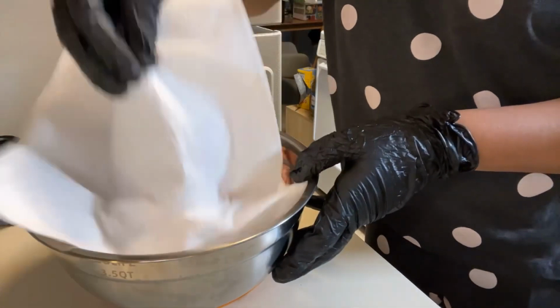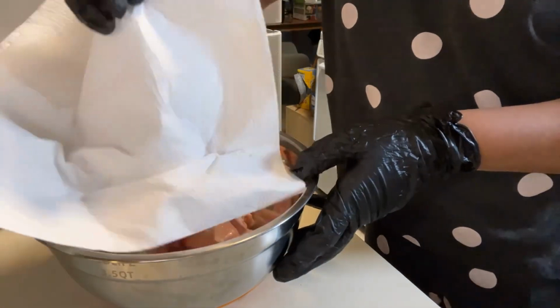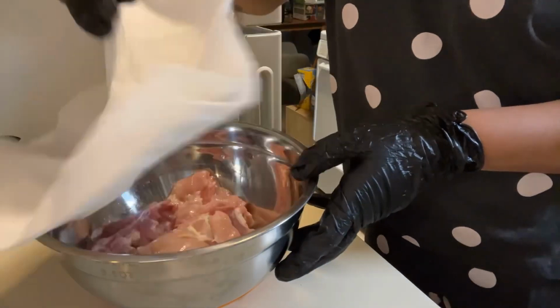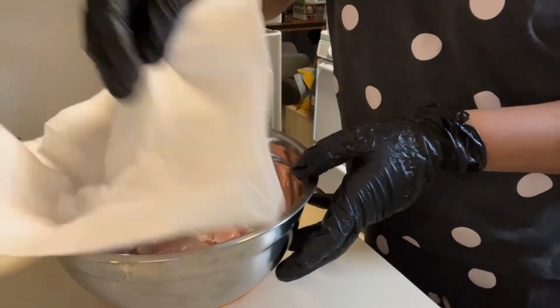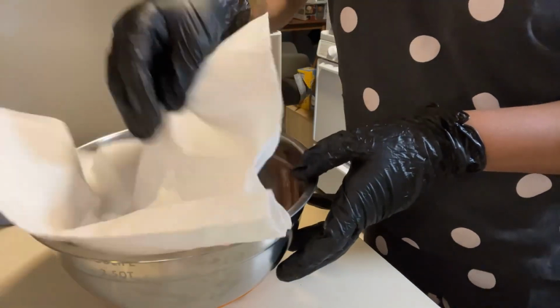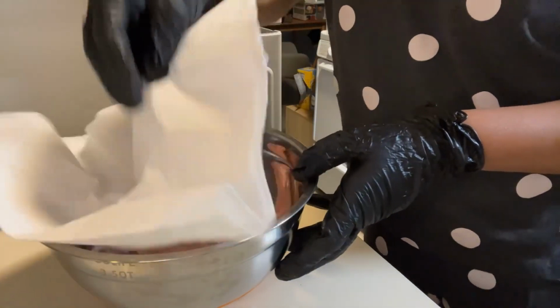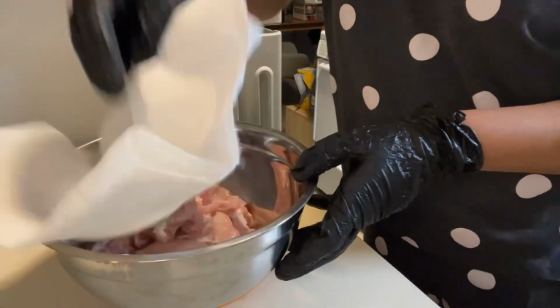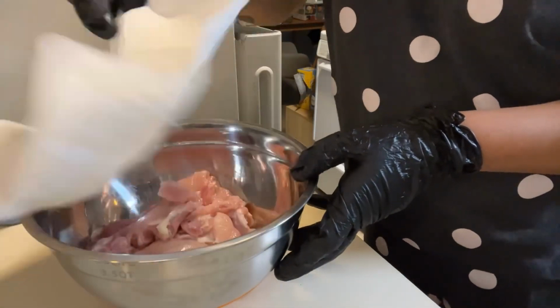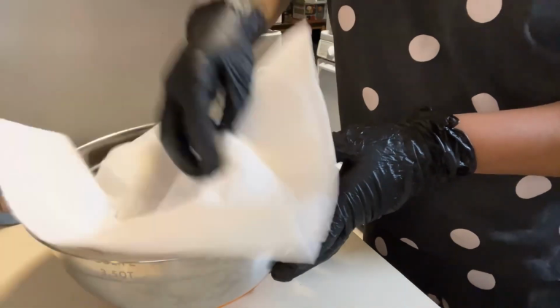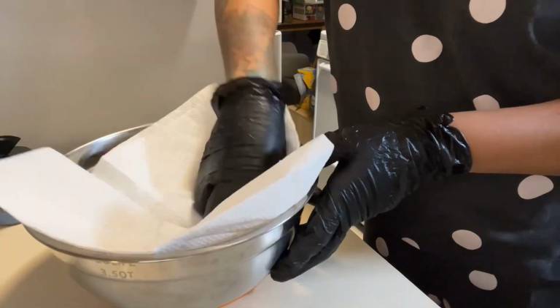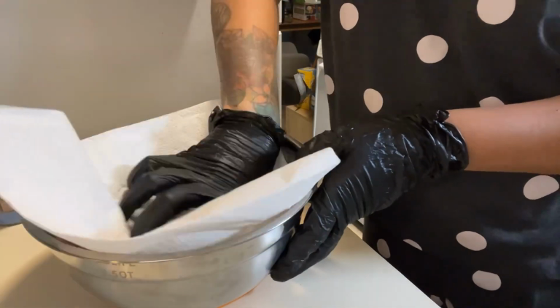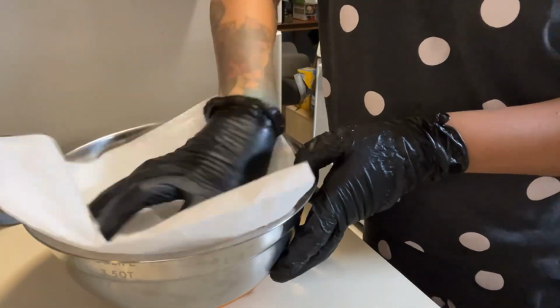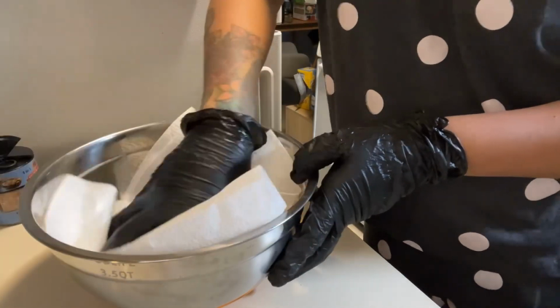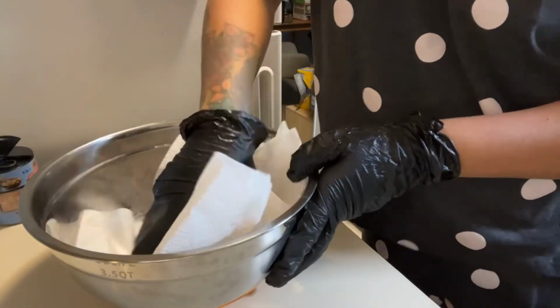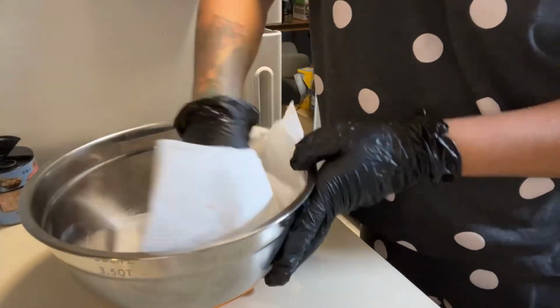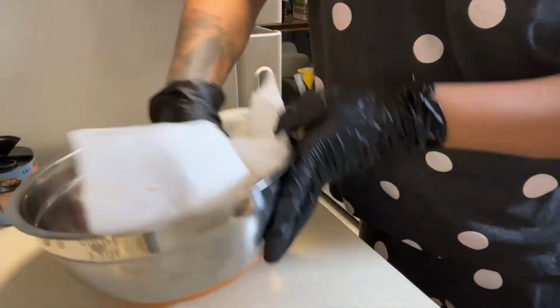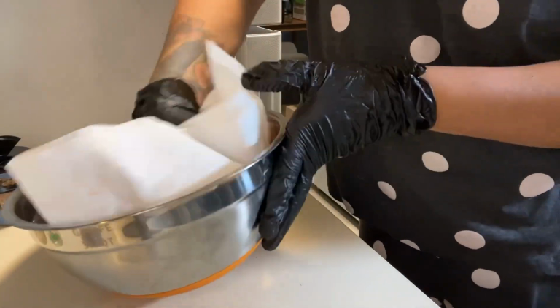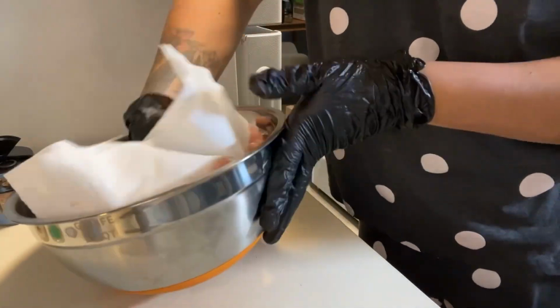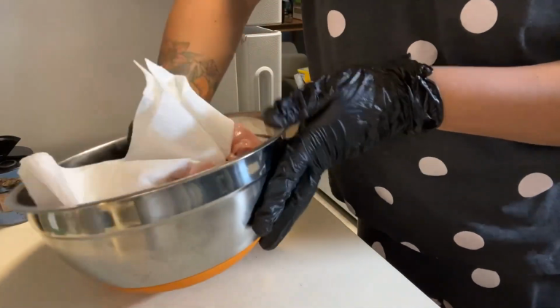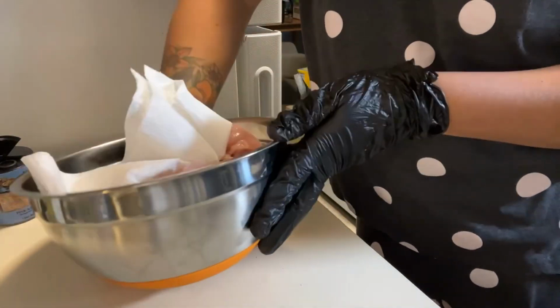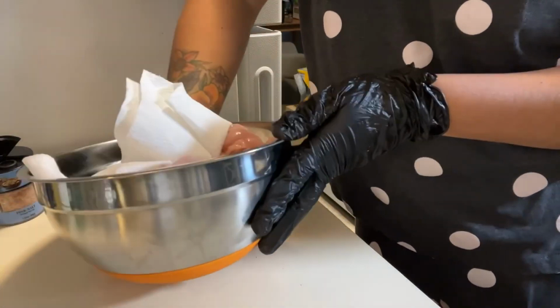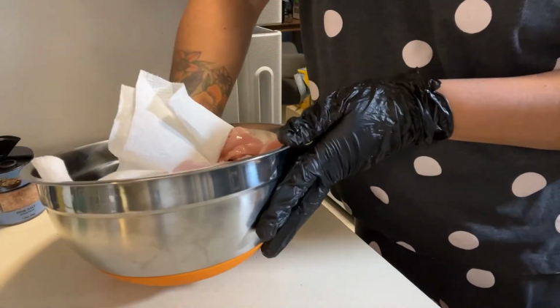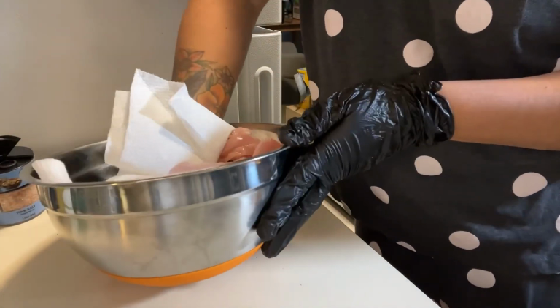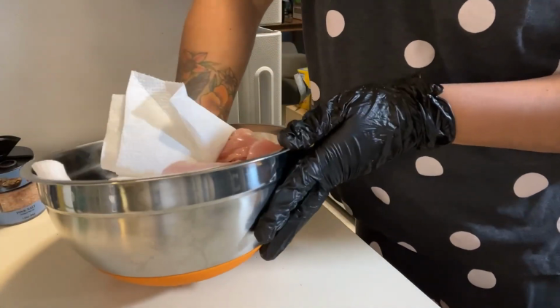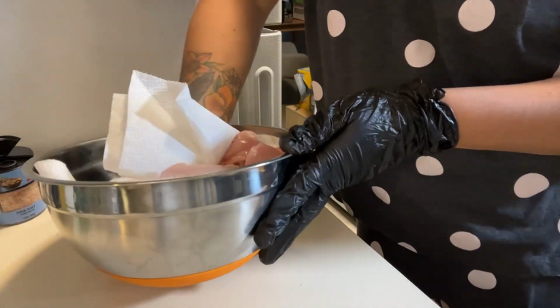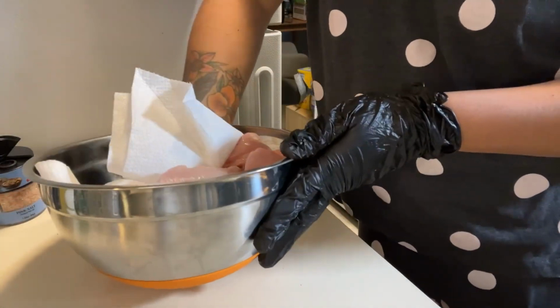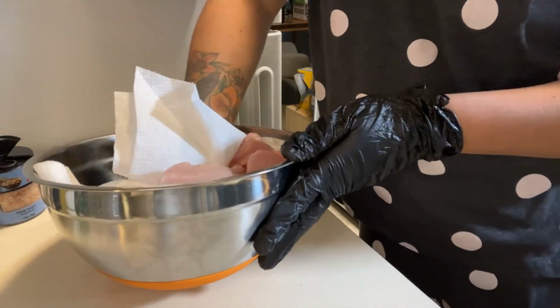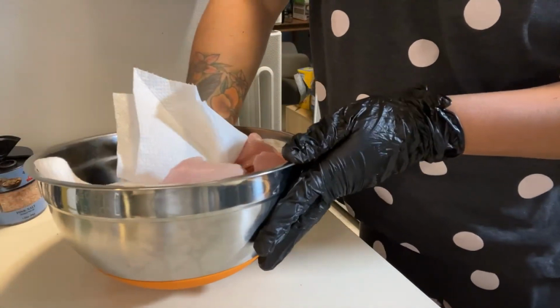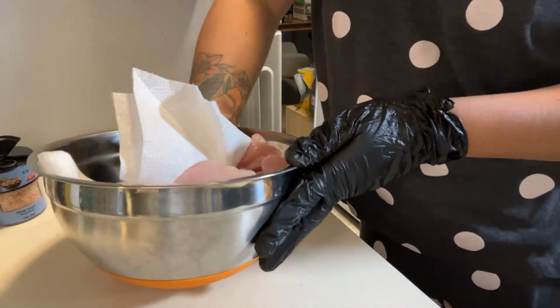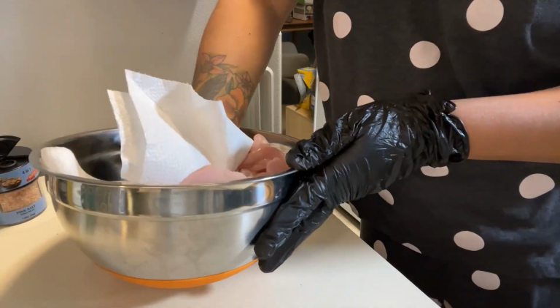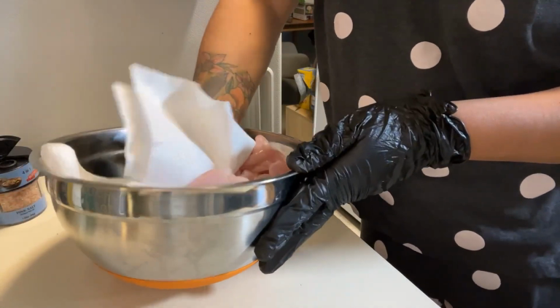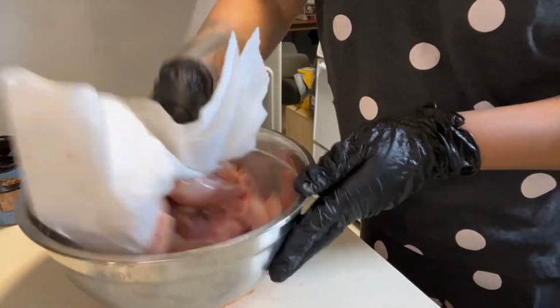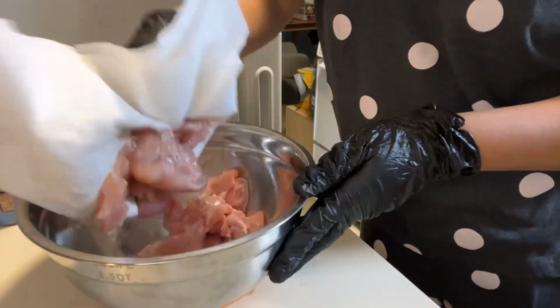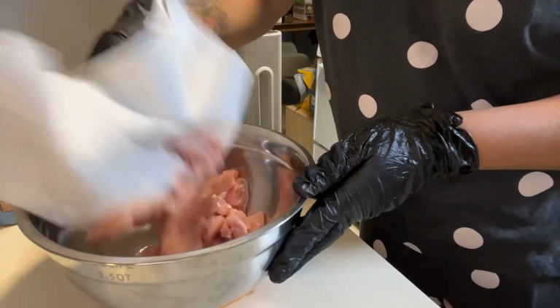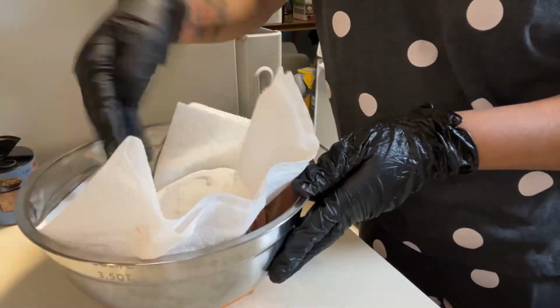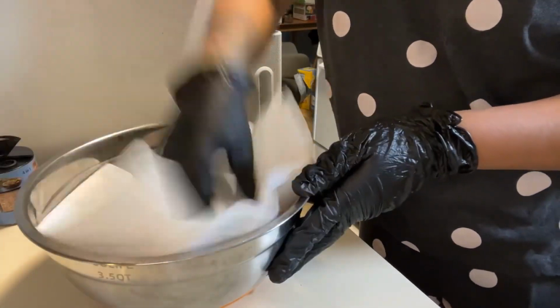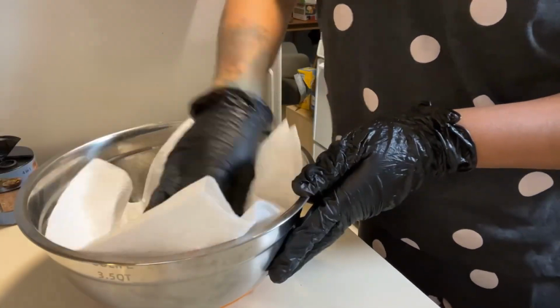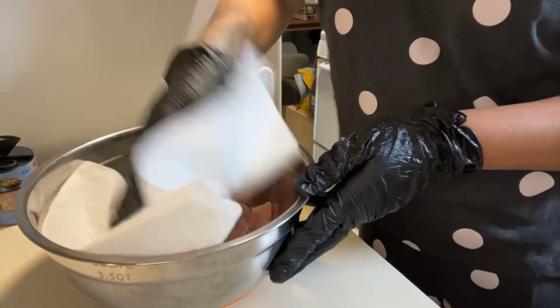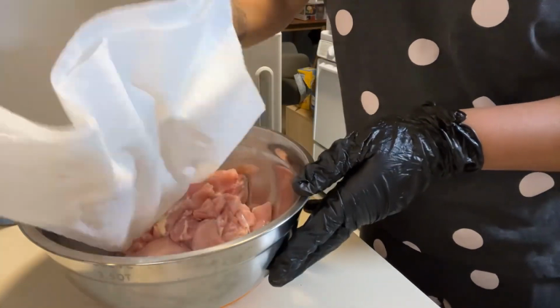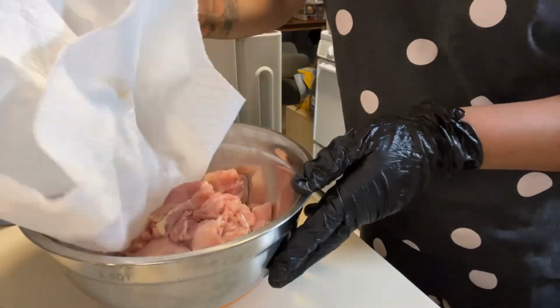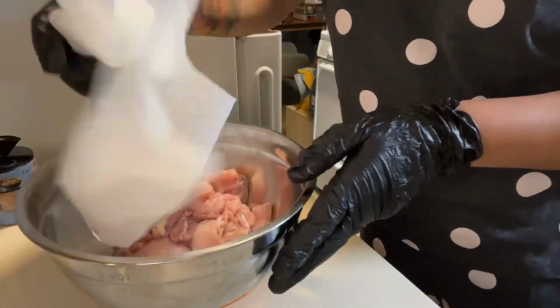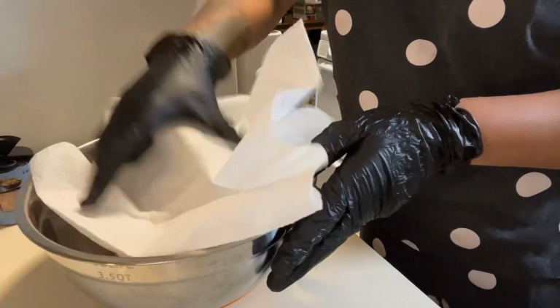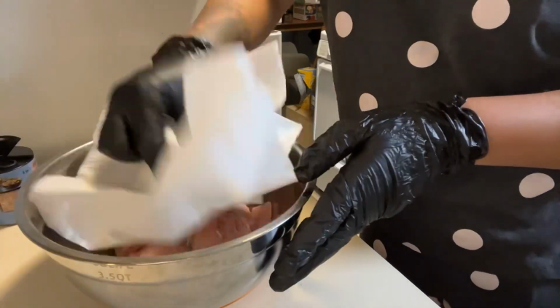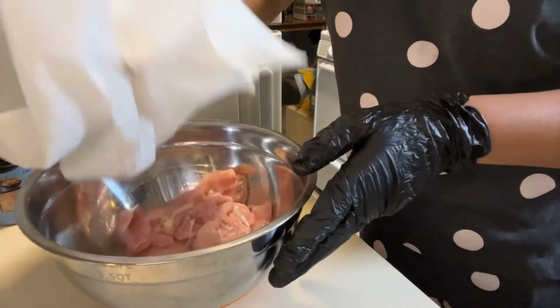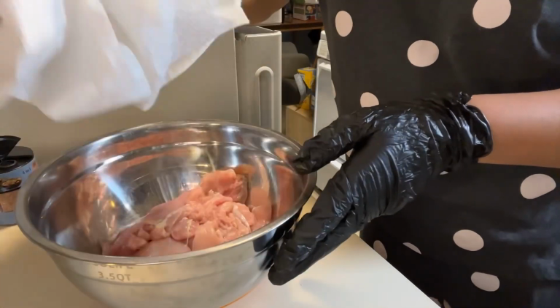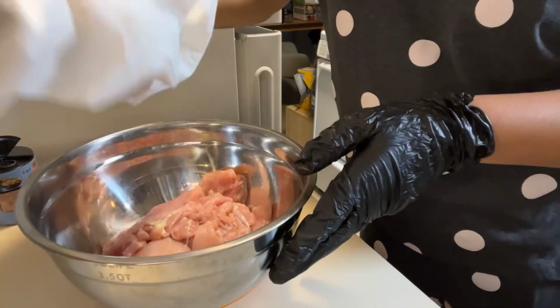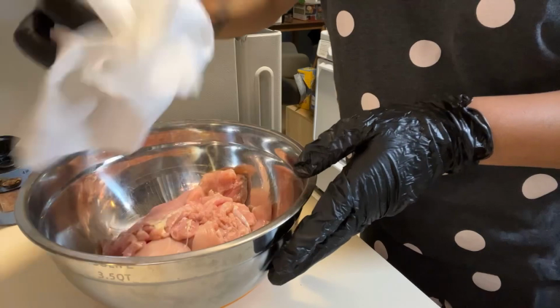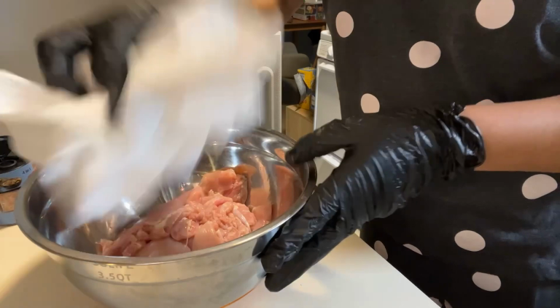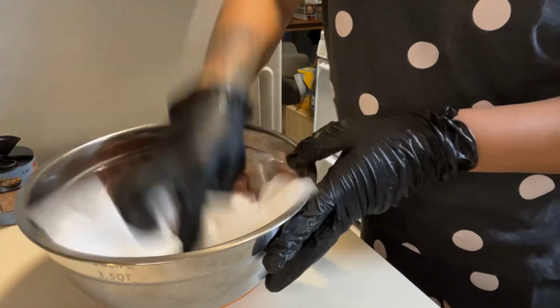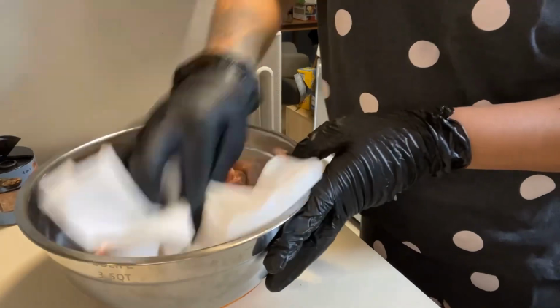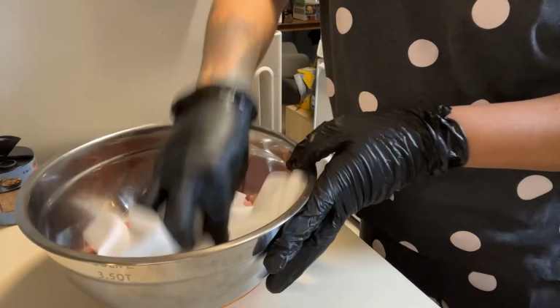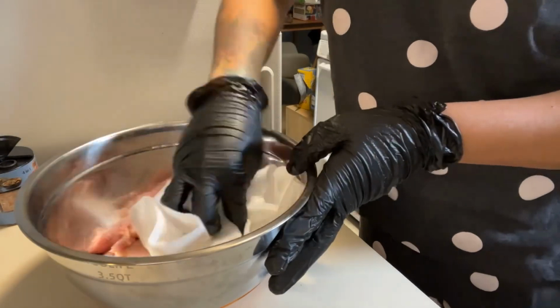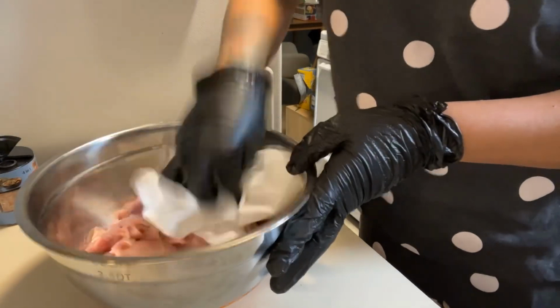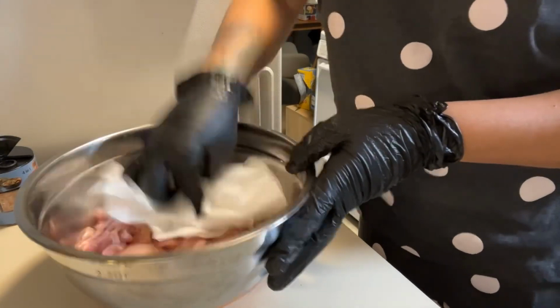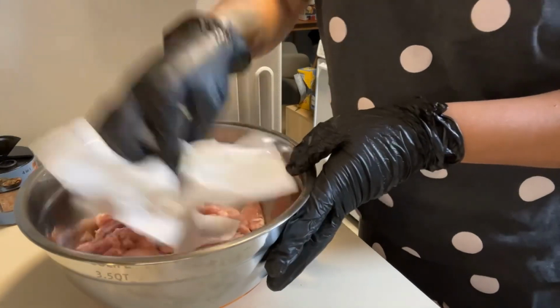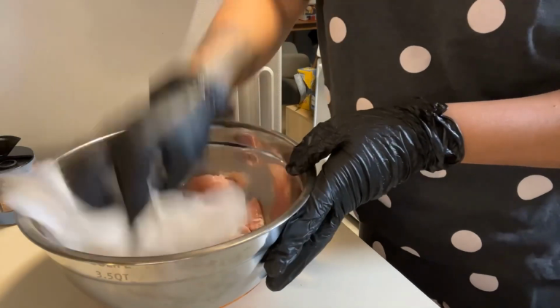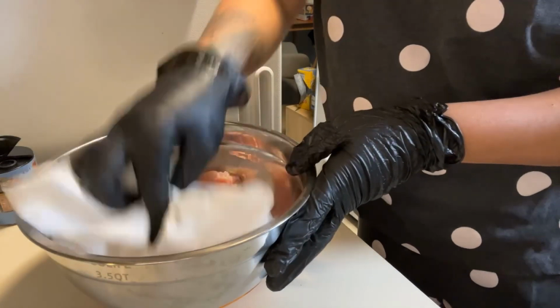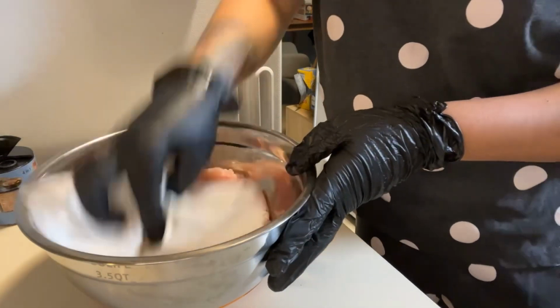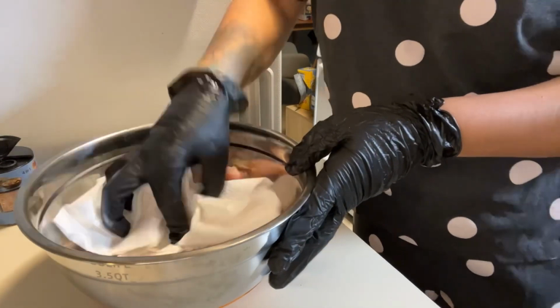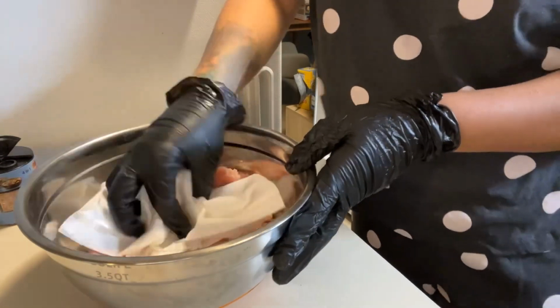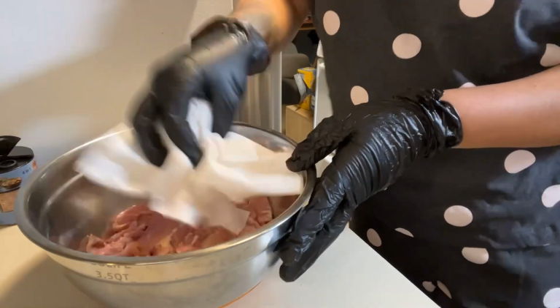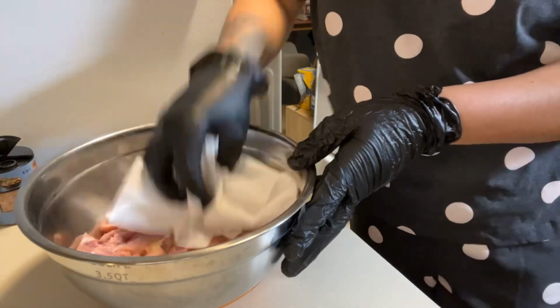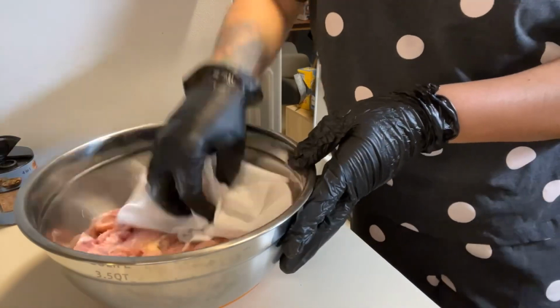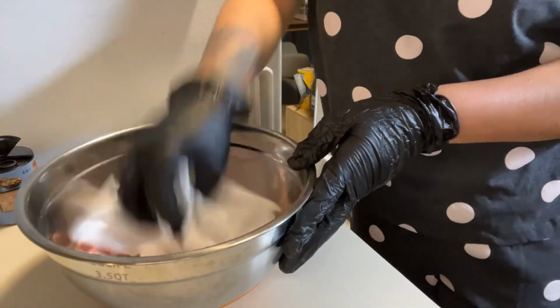I'm just patting the chicken with a paper towel to get any excess moisture.